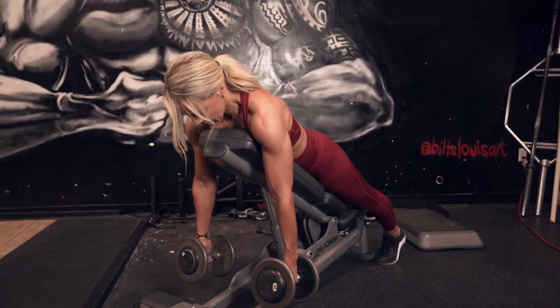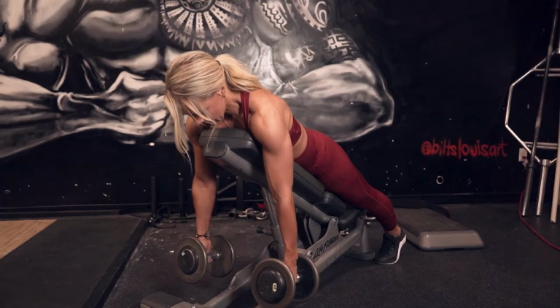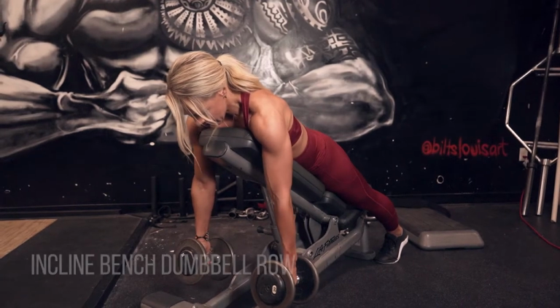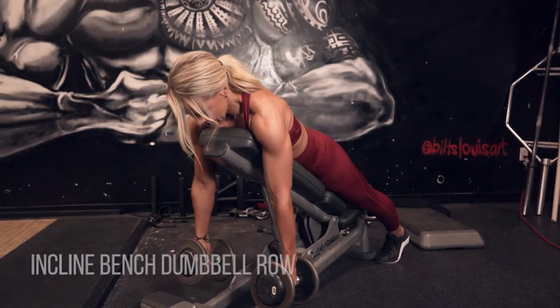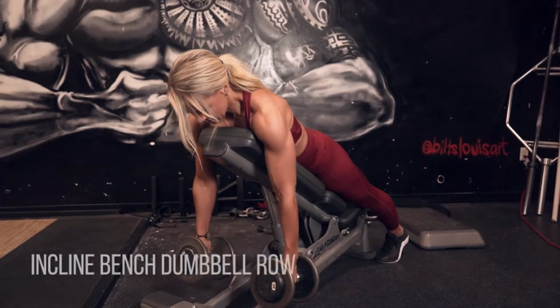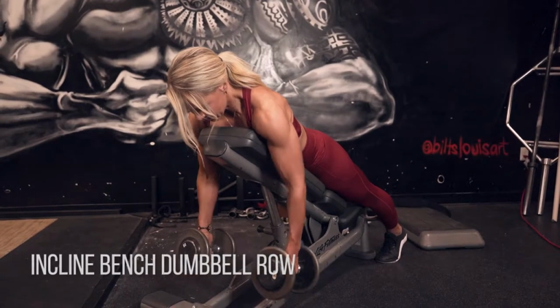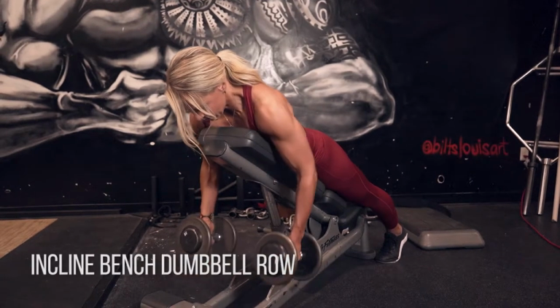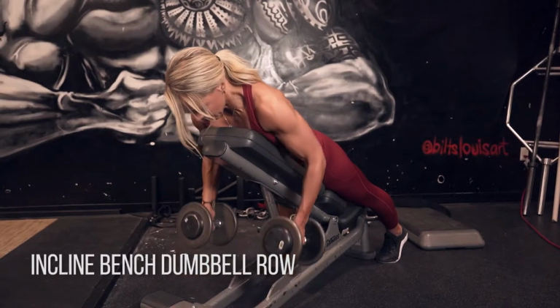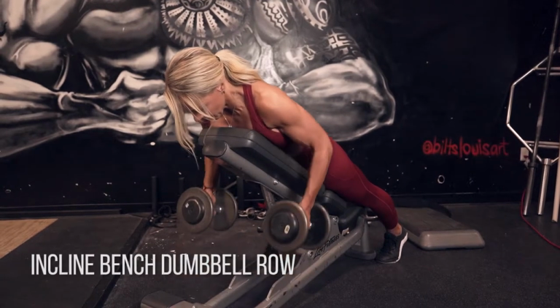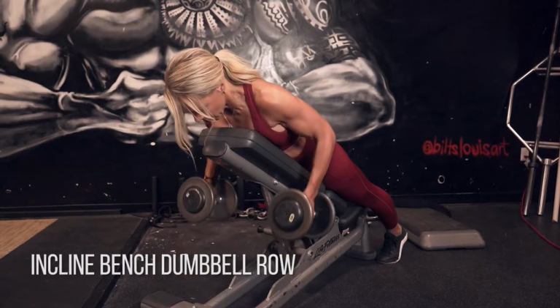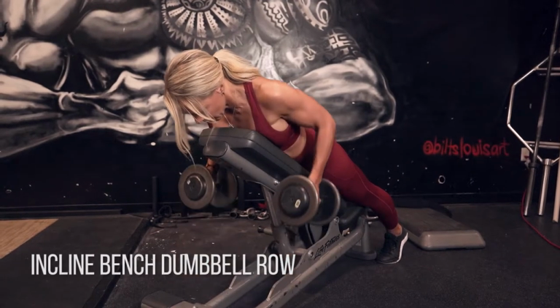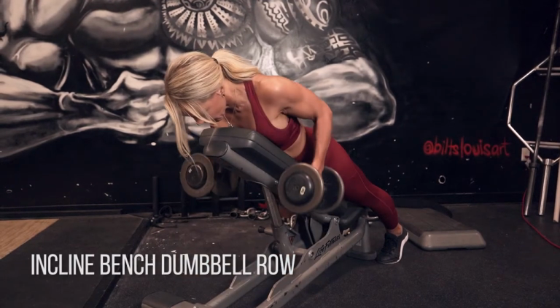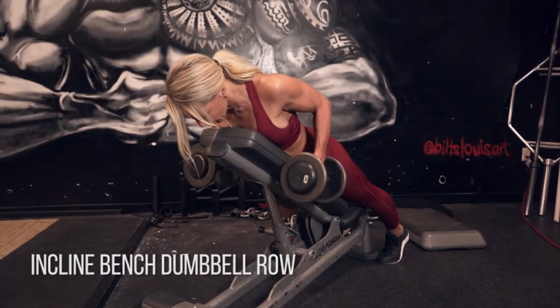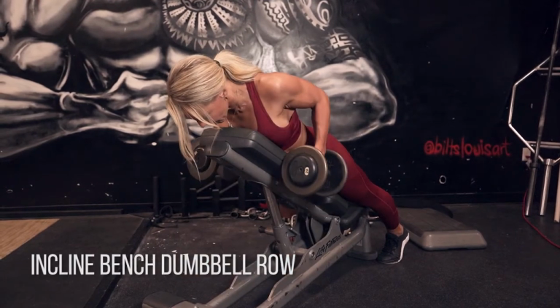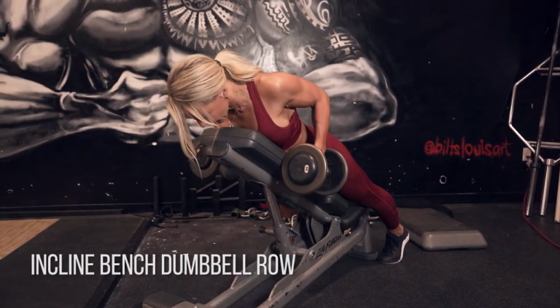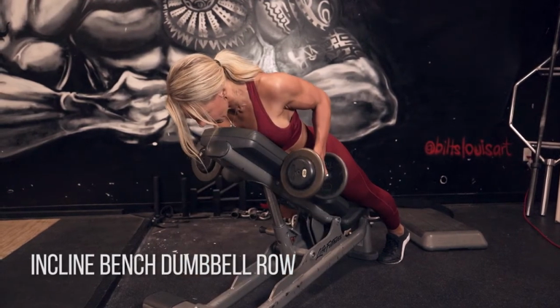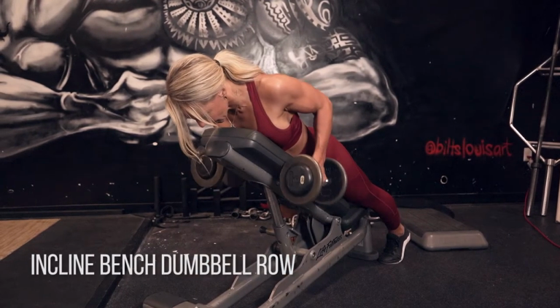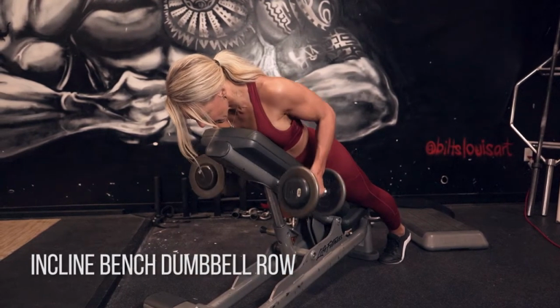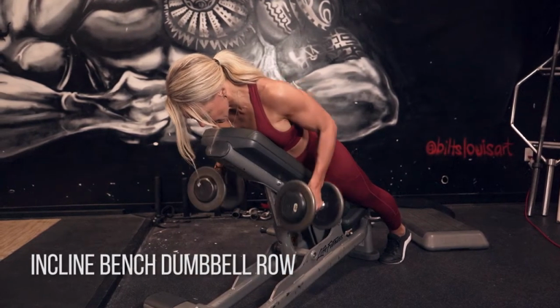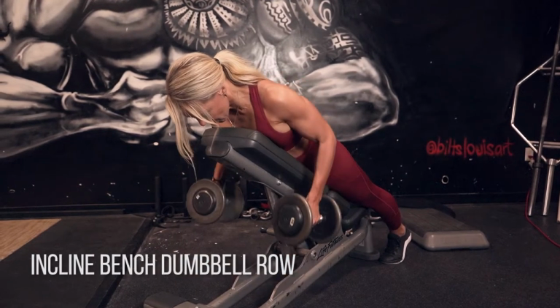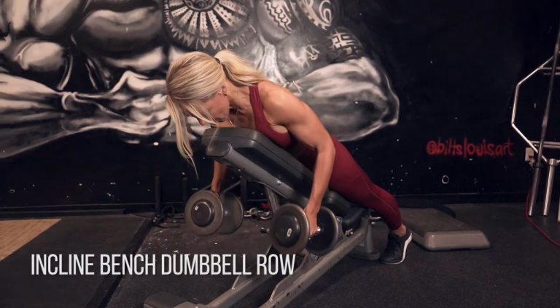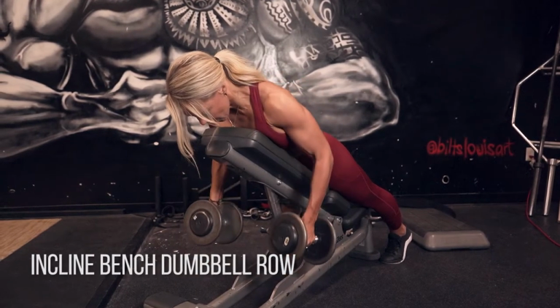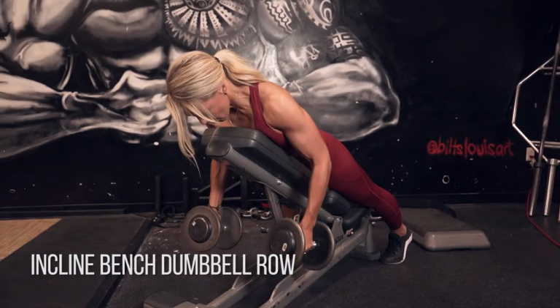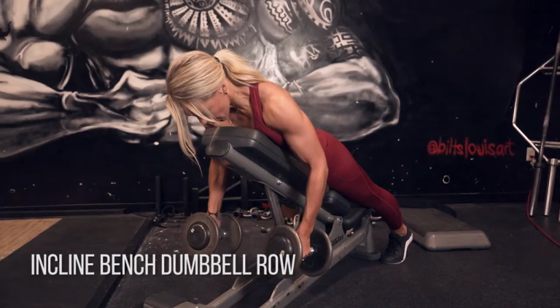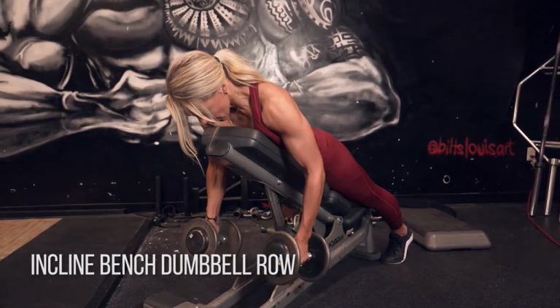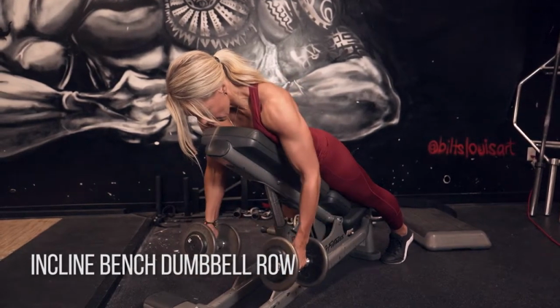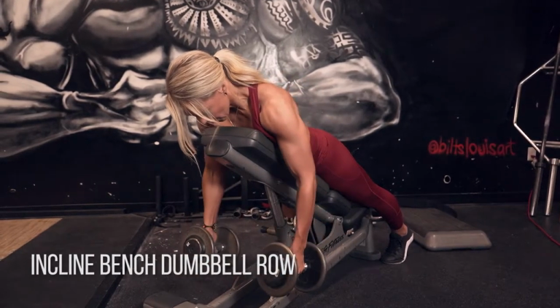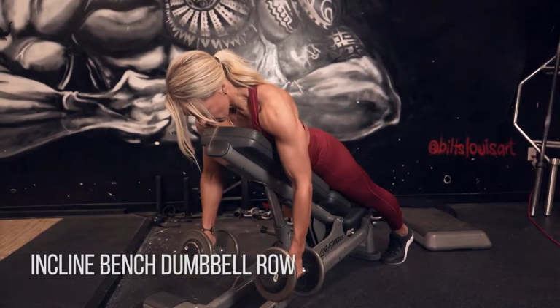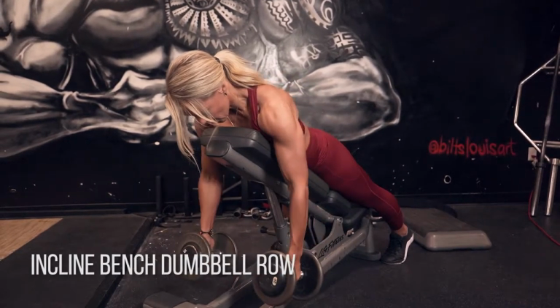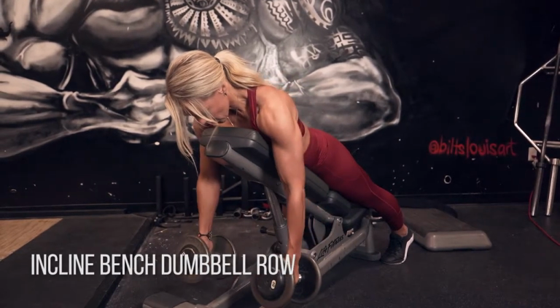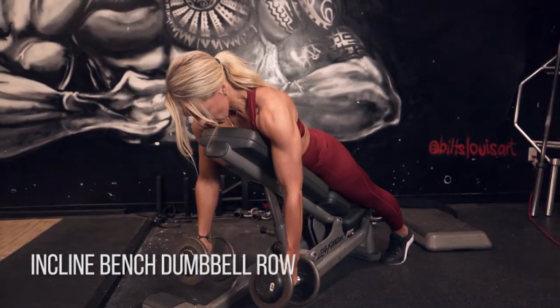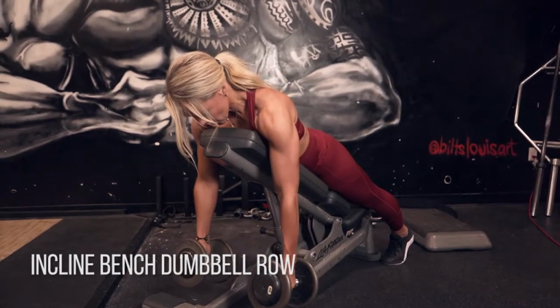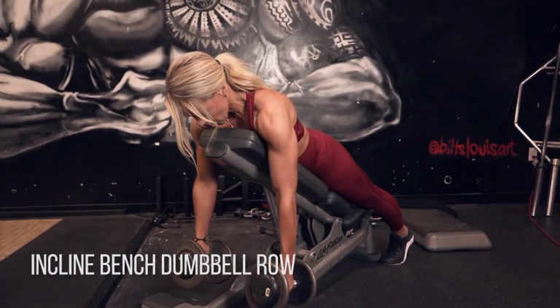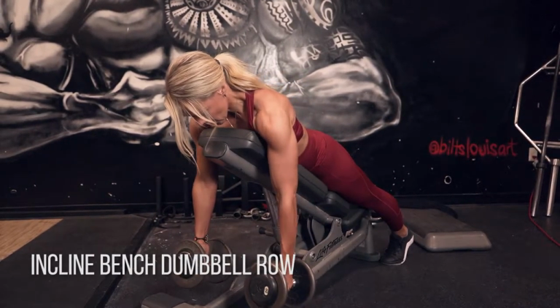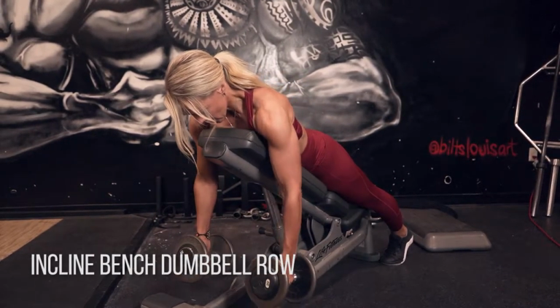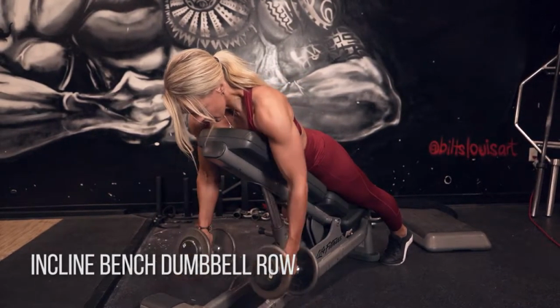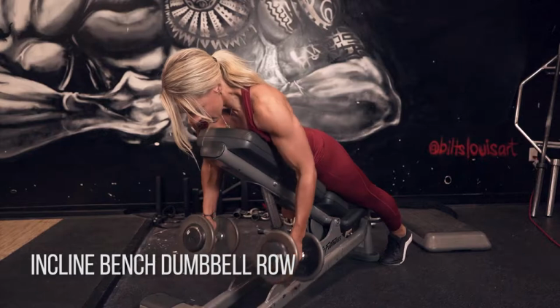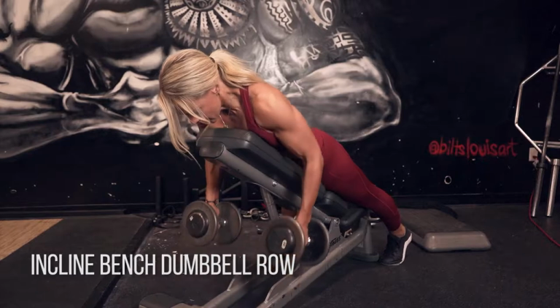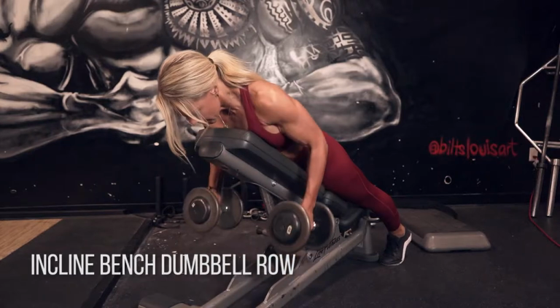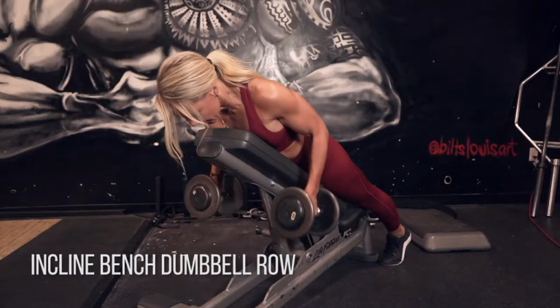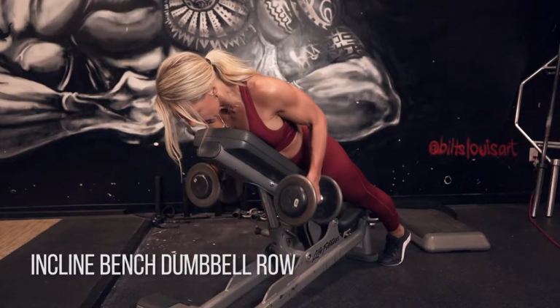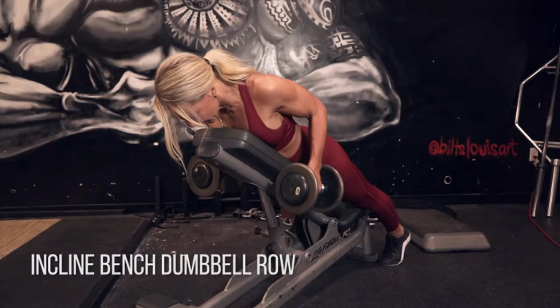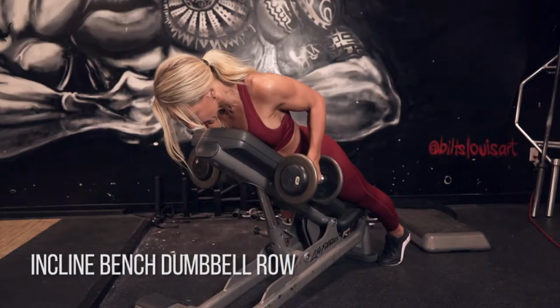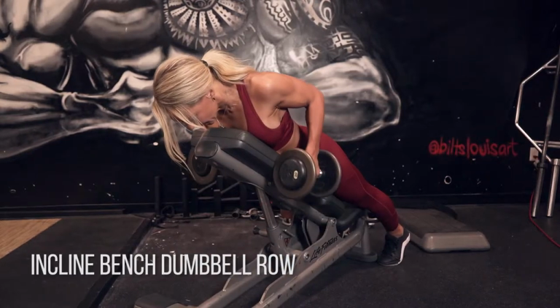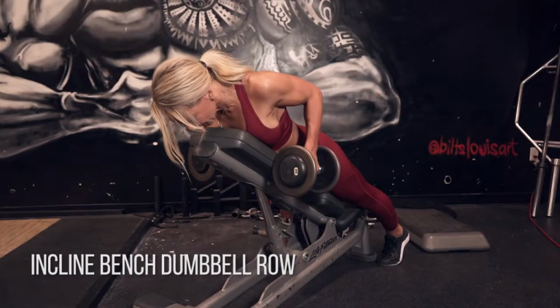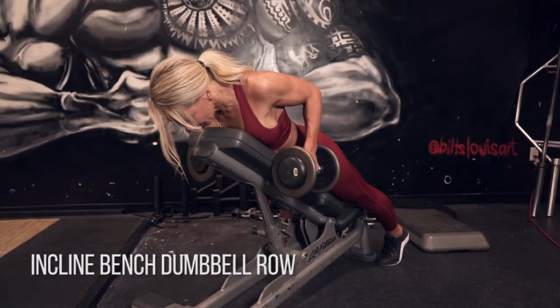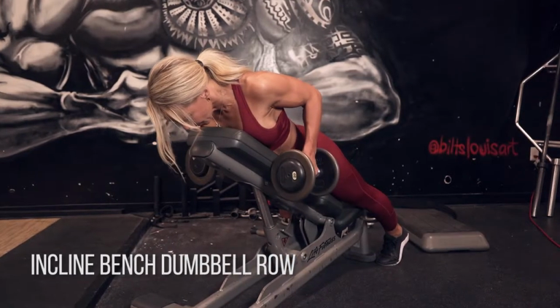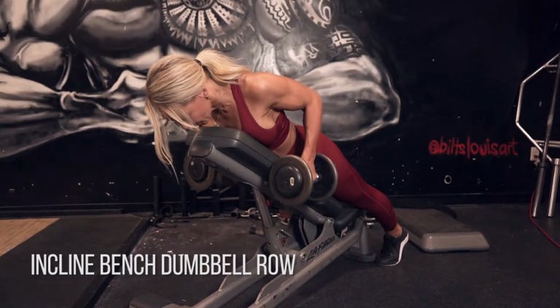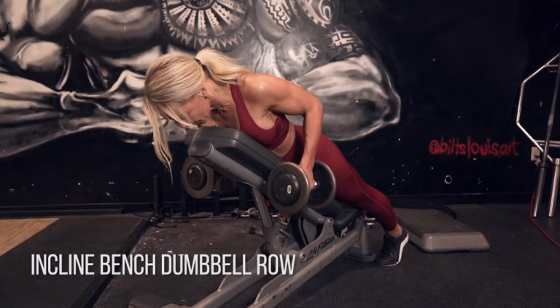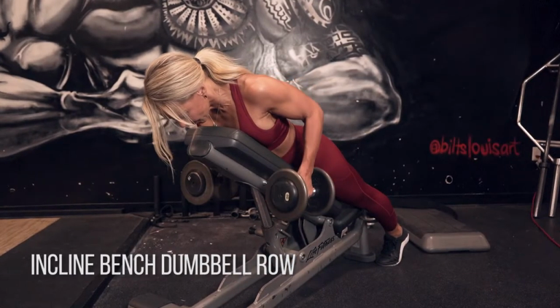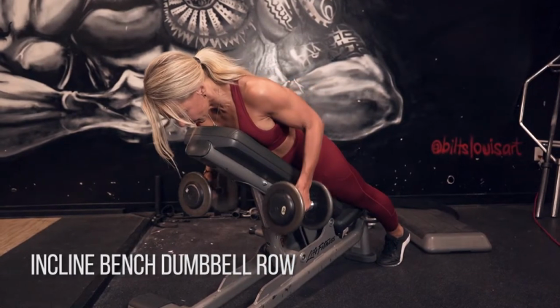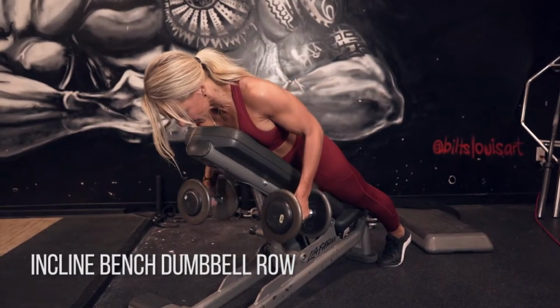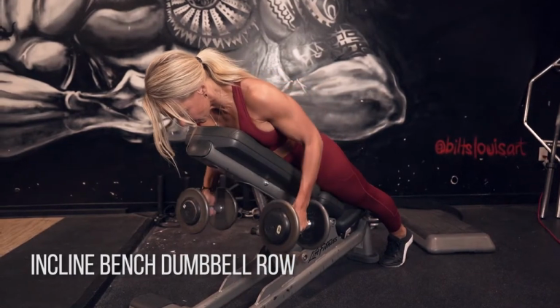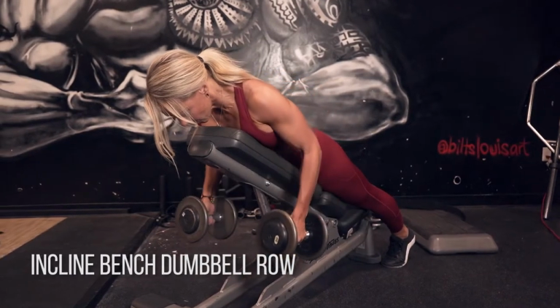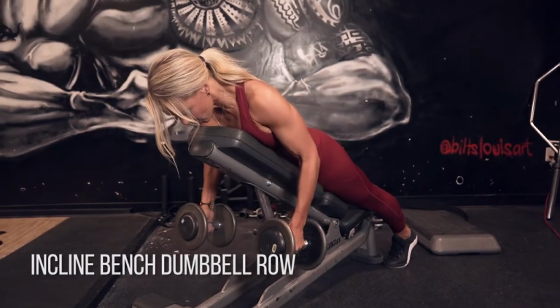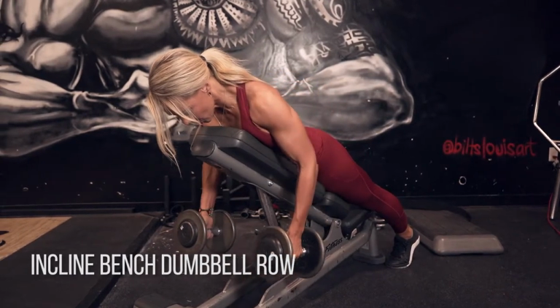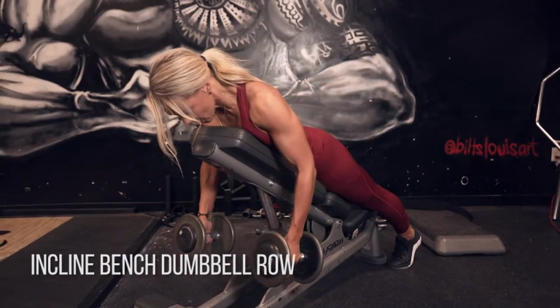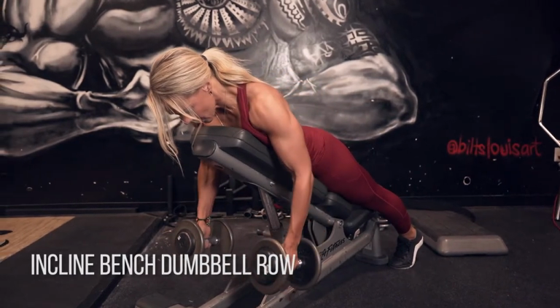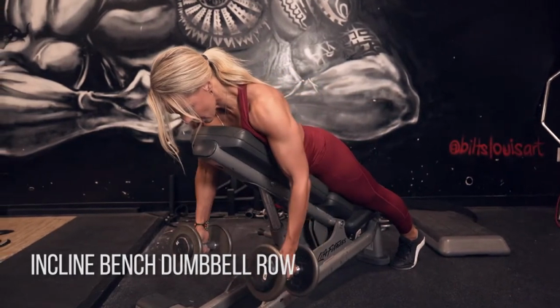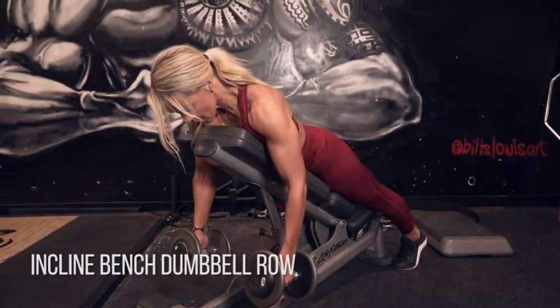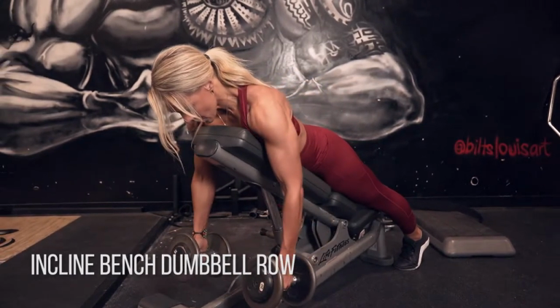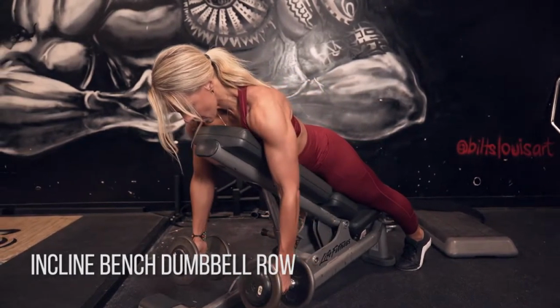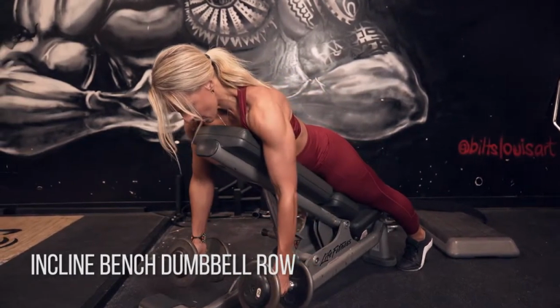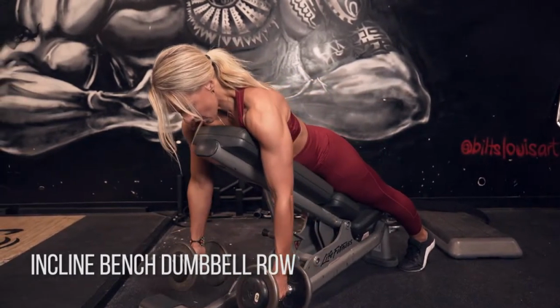All right, incline bench dumbbell row. You want to get that bench about 45 degrees or less, and then really push your chest into the bench.